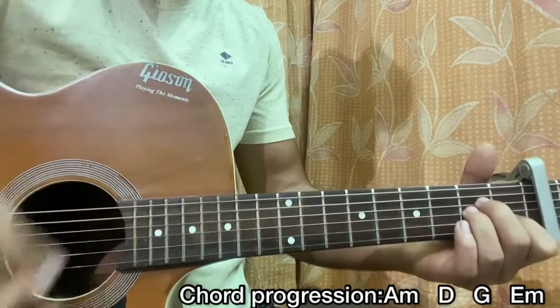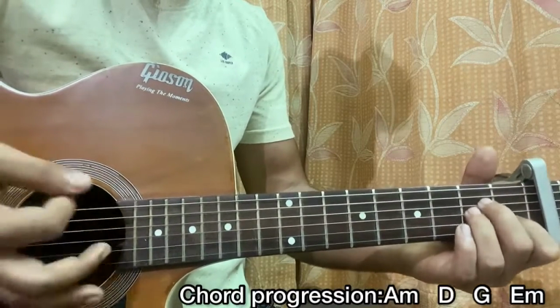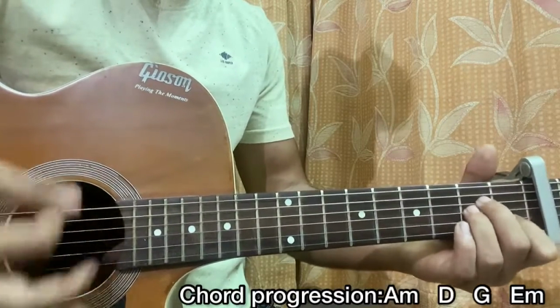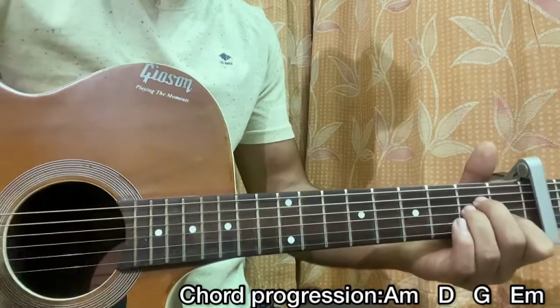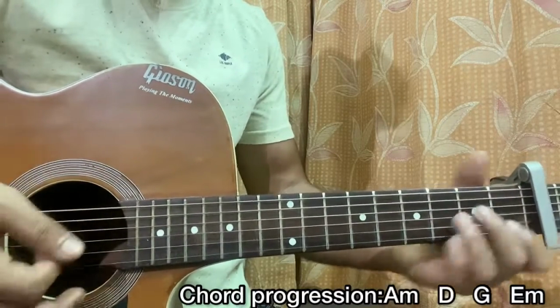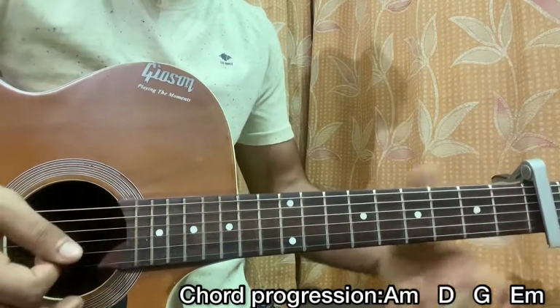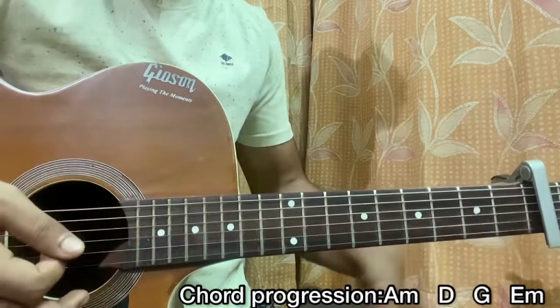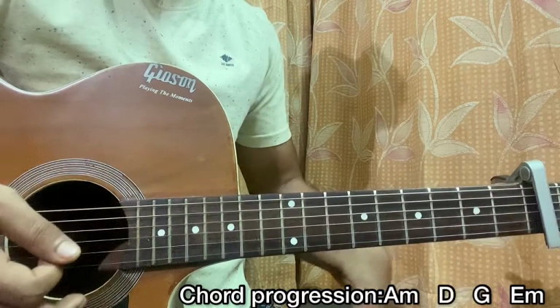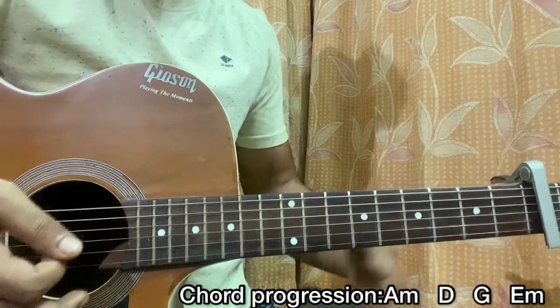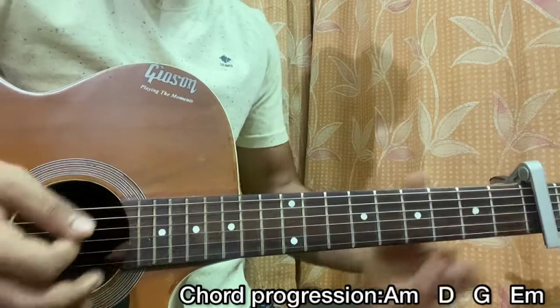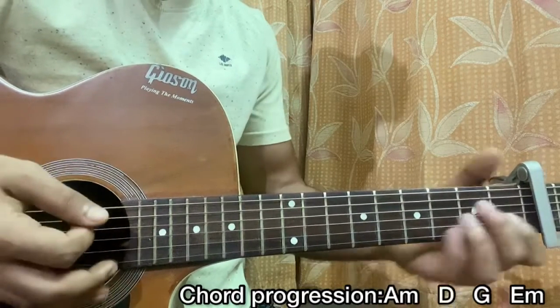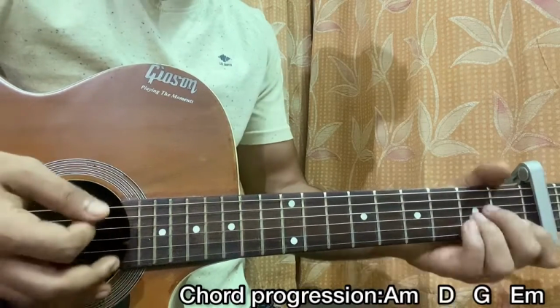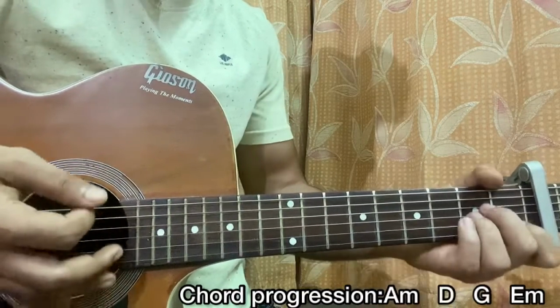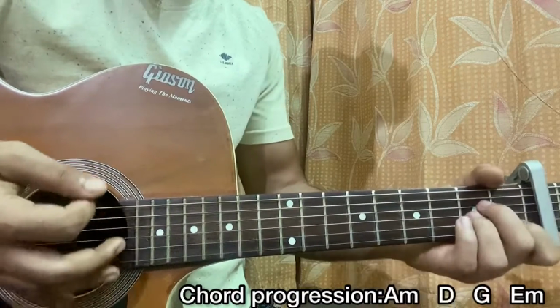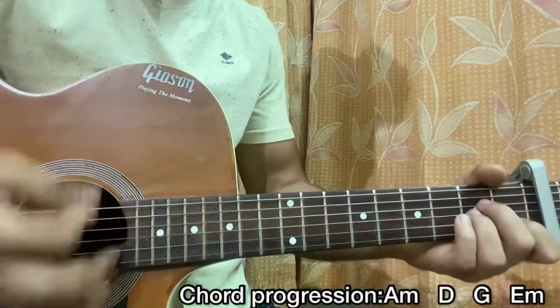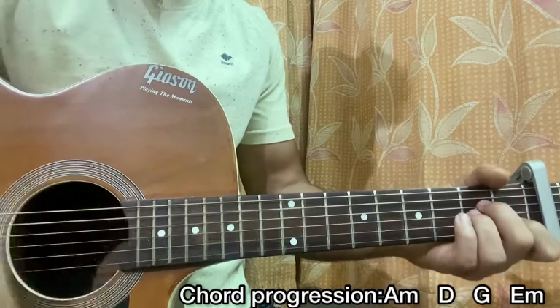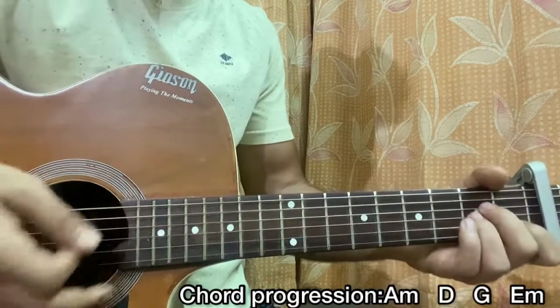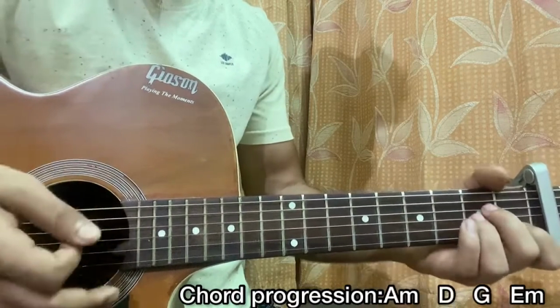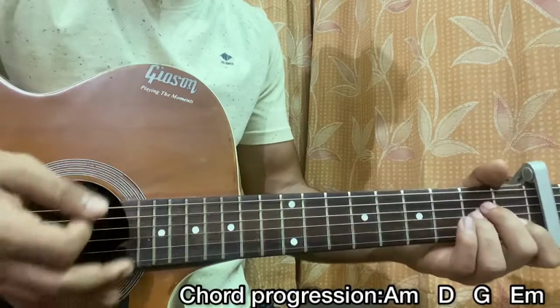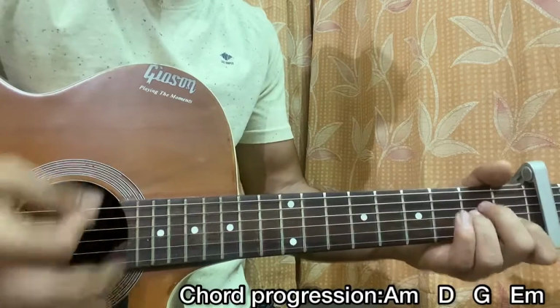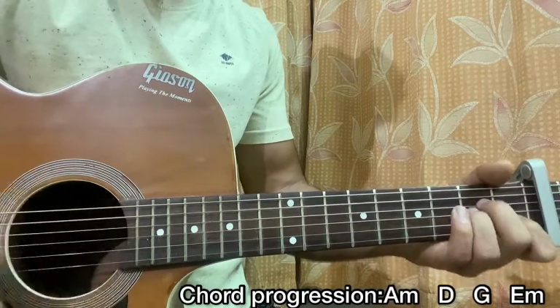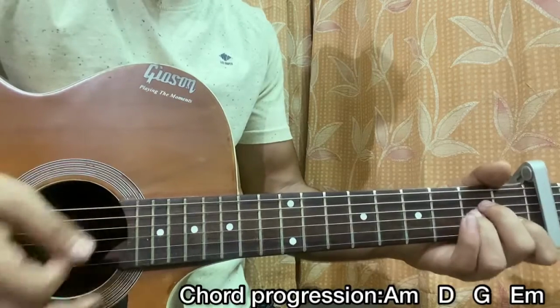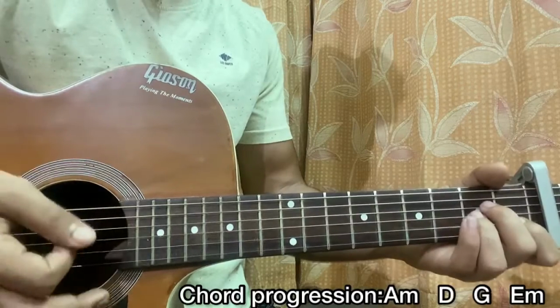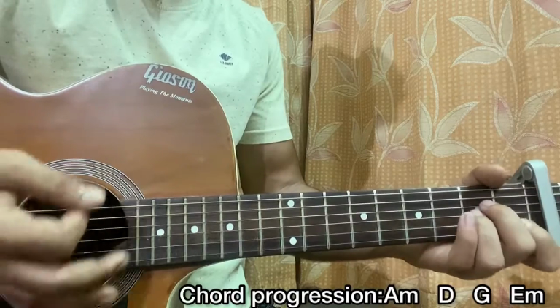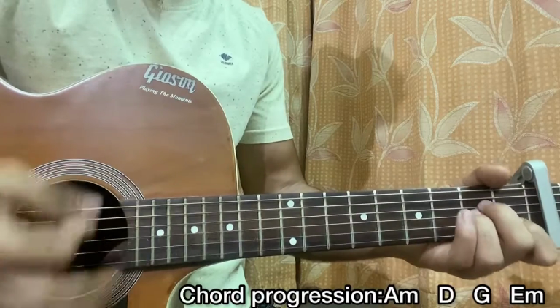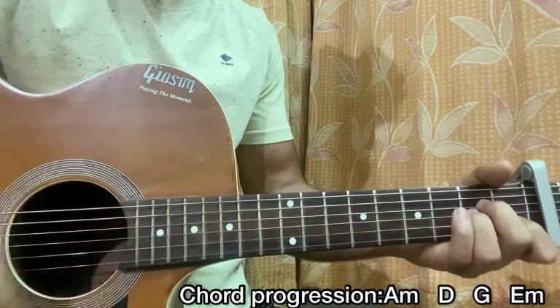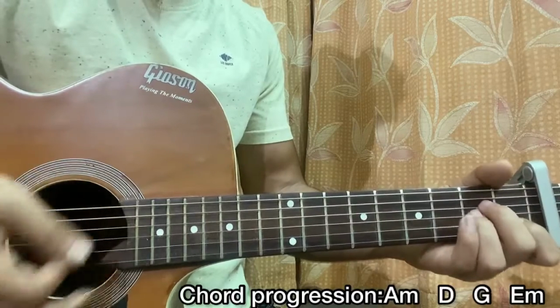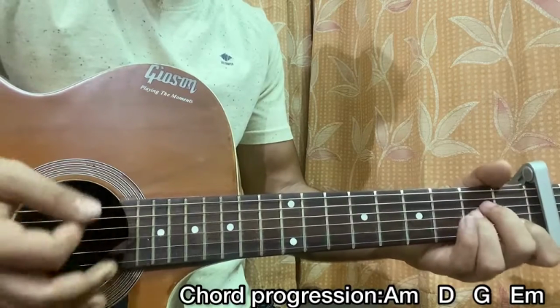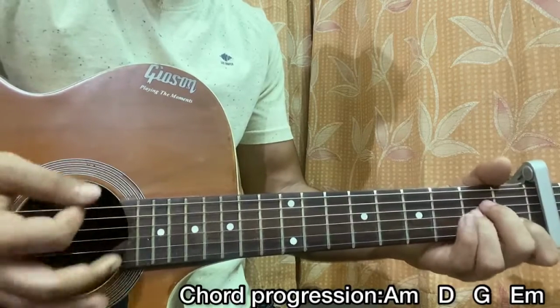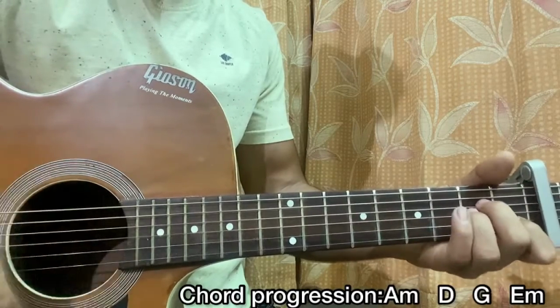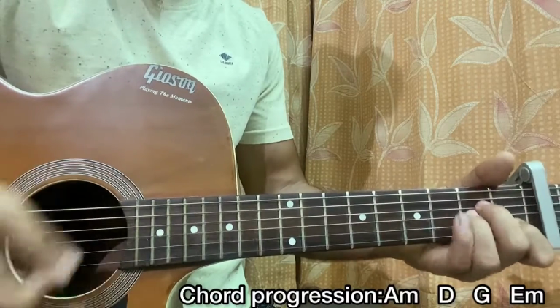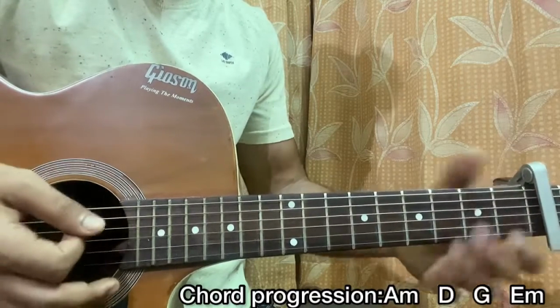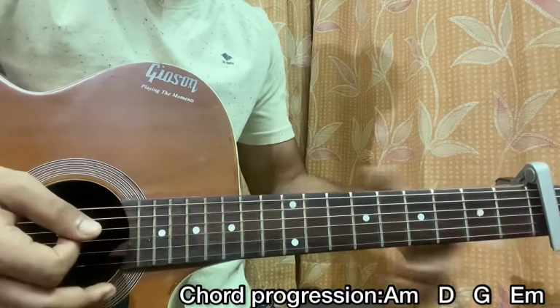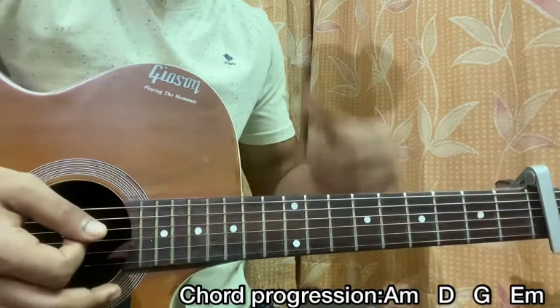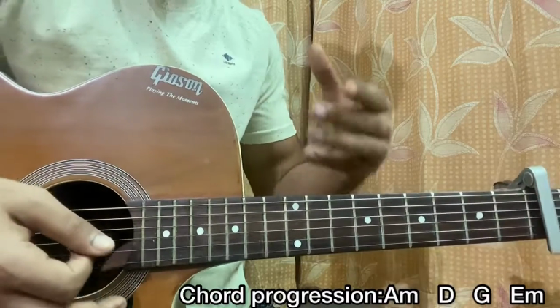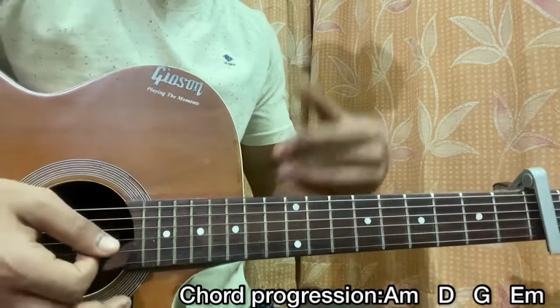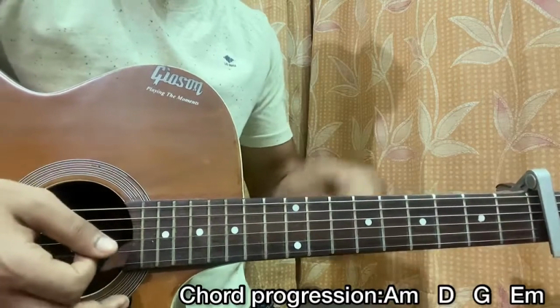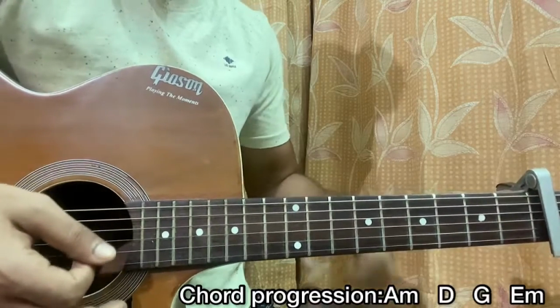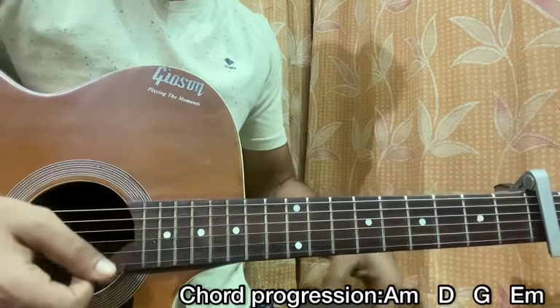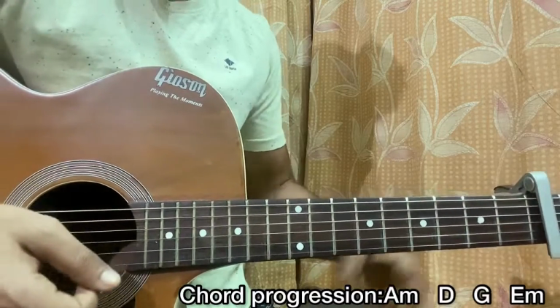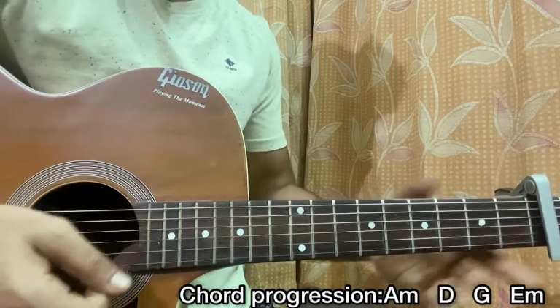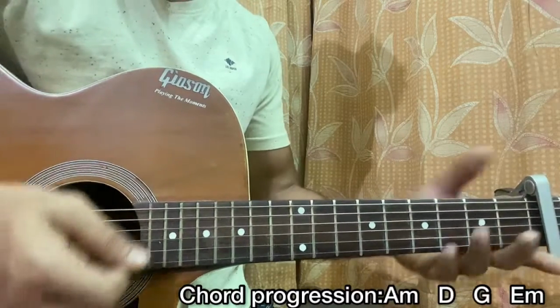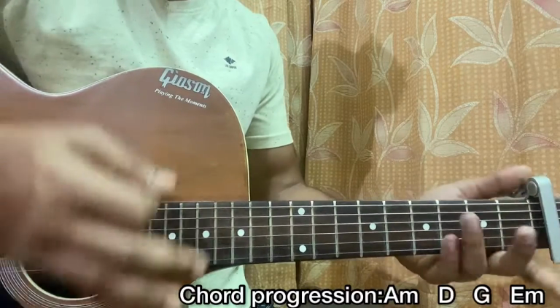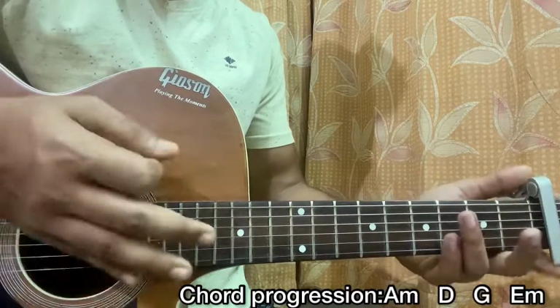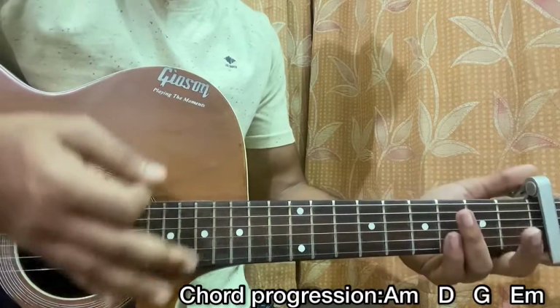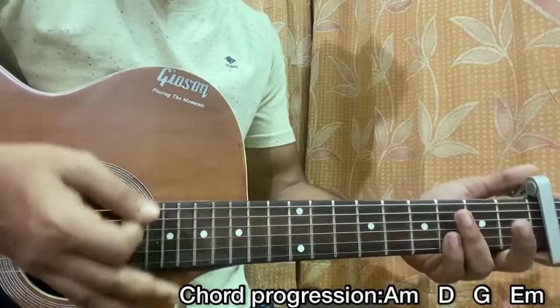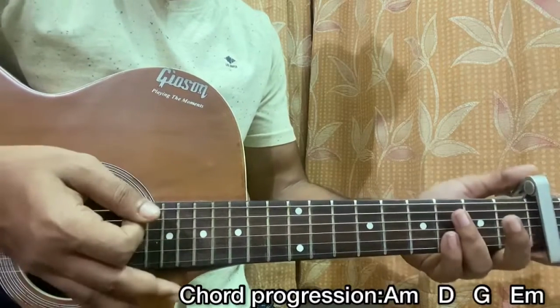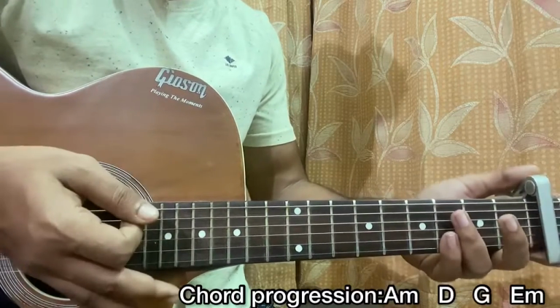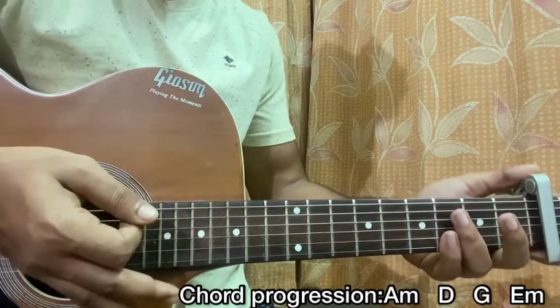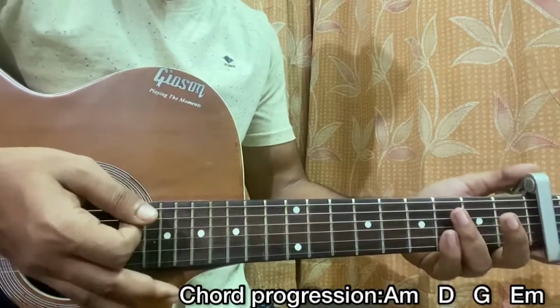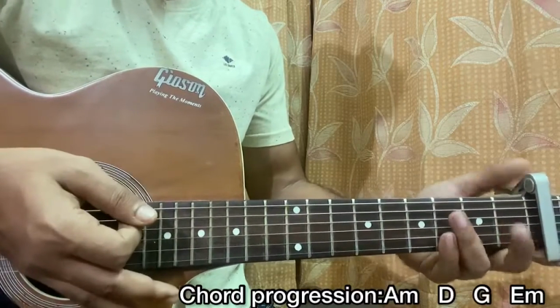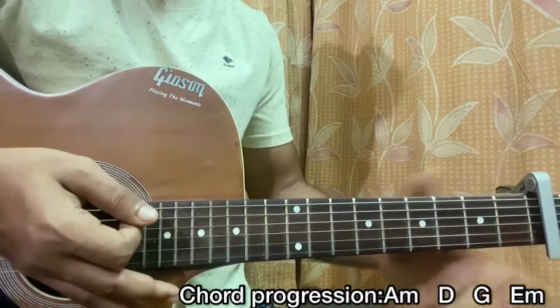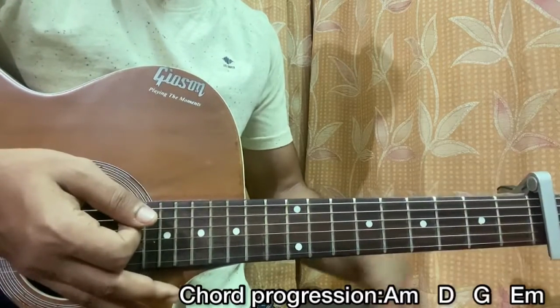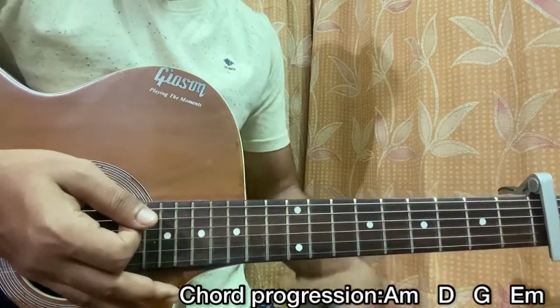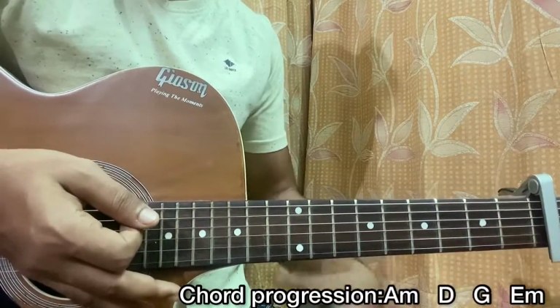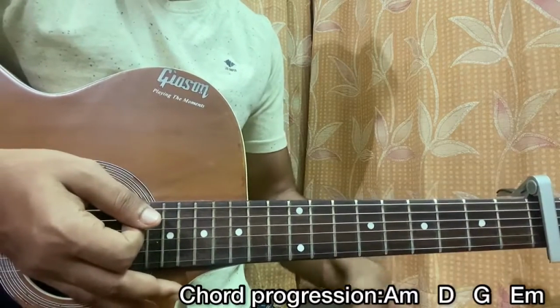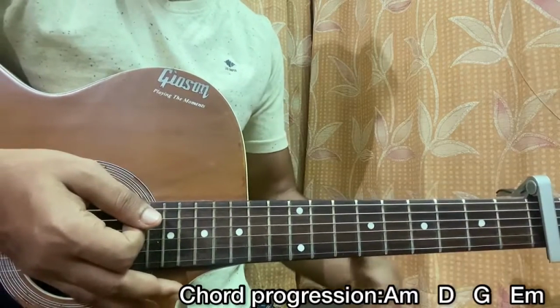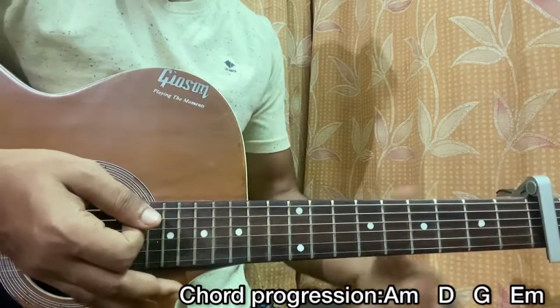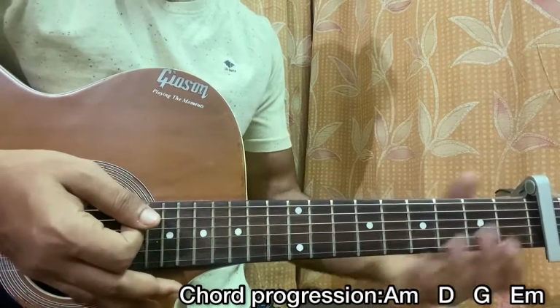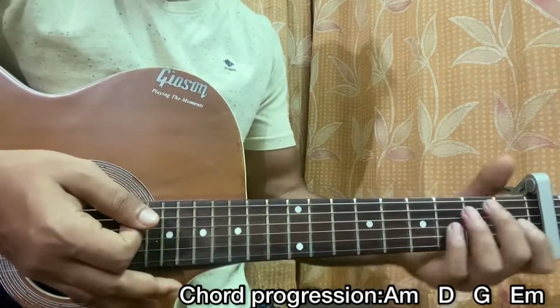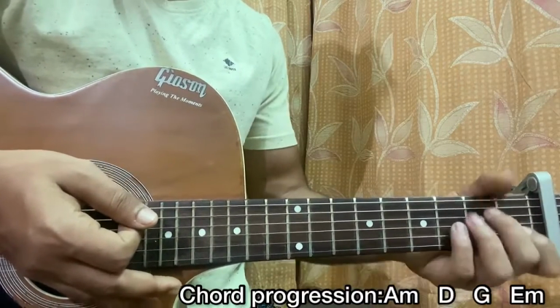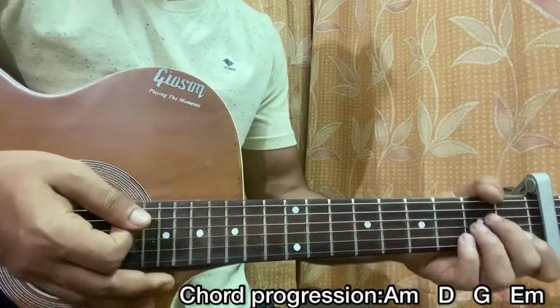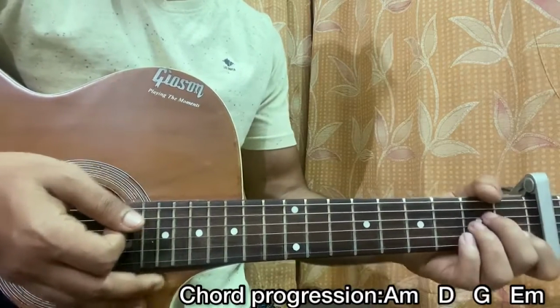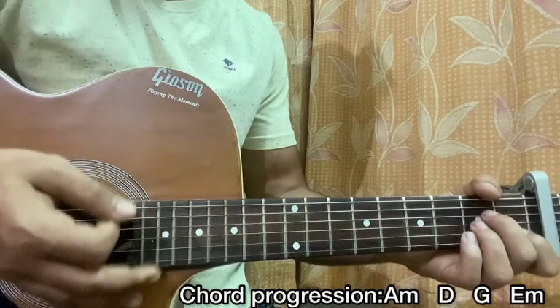One, two, three, four — one chord per beat. After every strum I keep my palm on the strings to get the muted sound between chords.